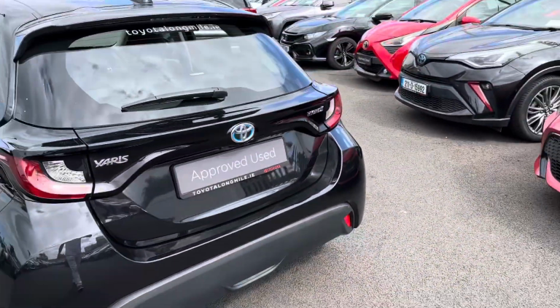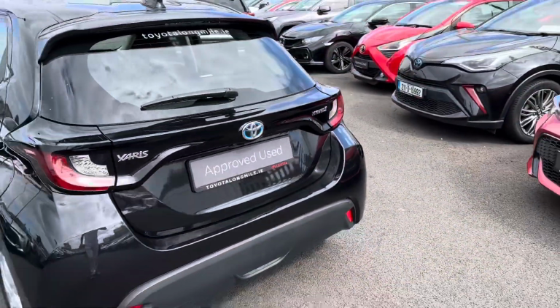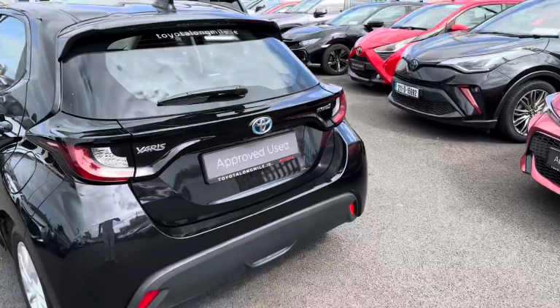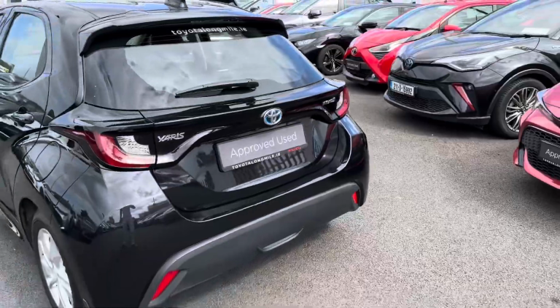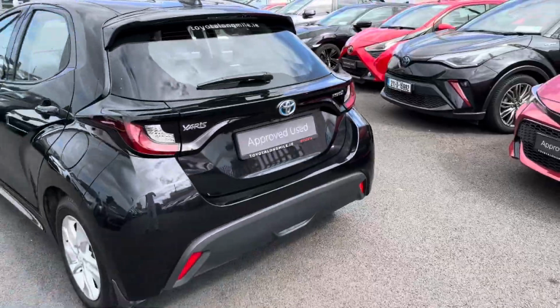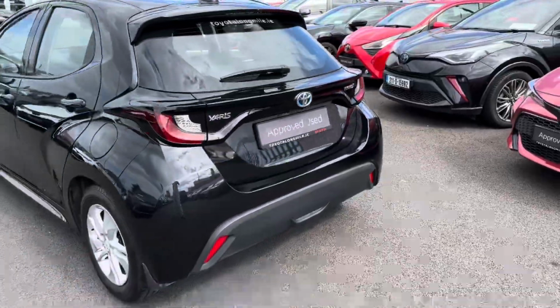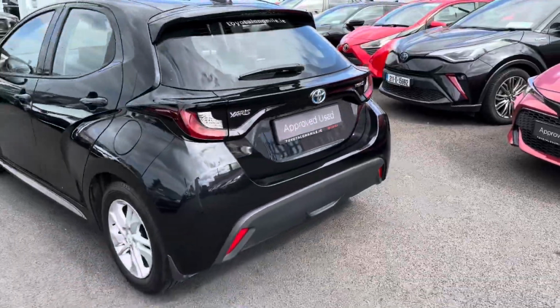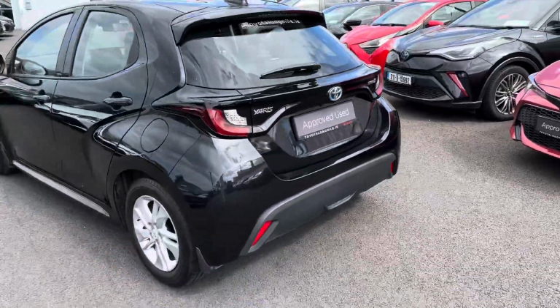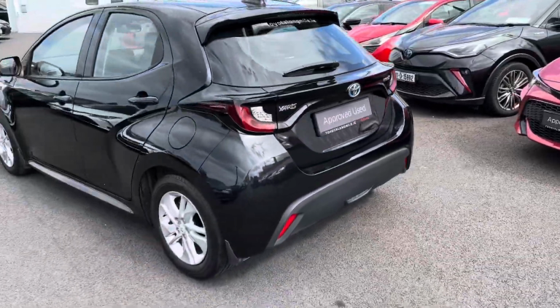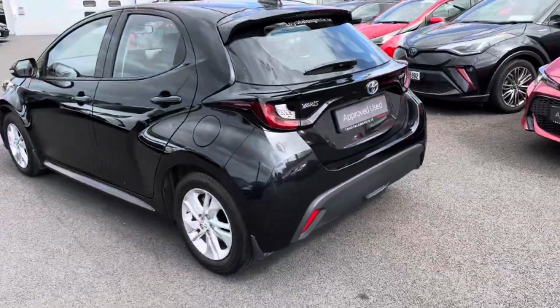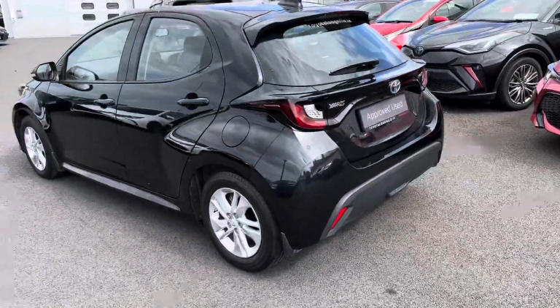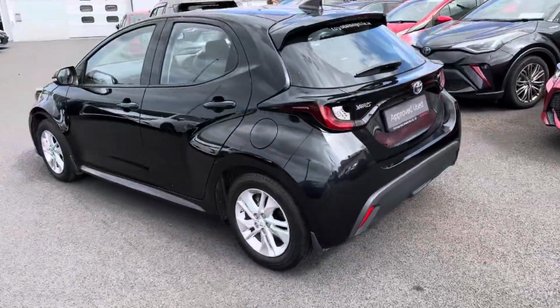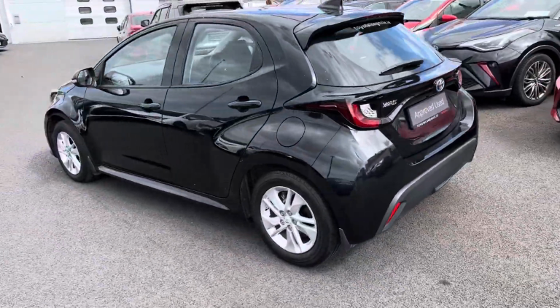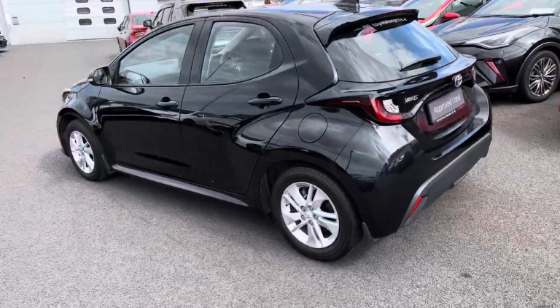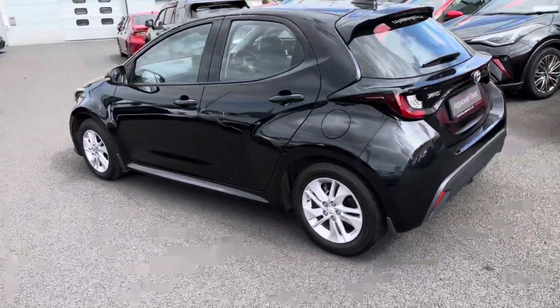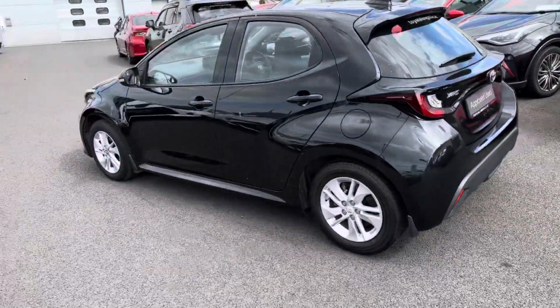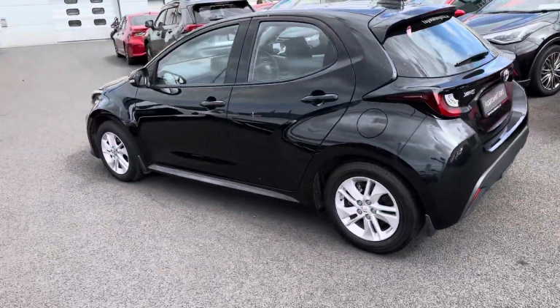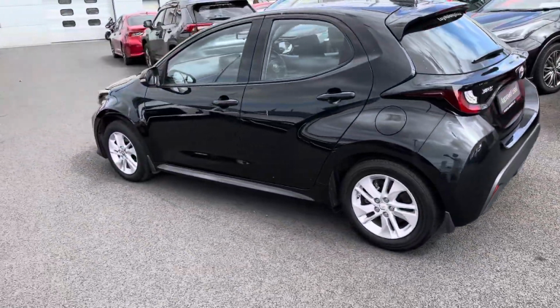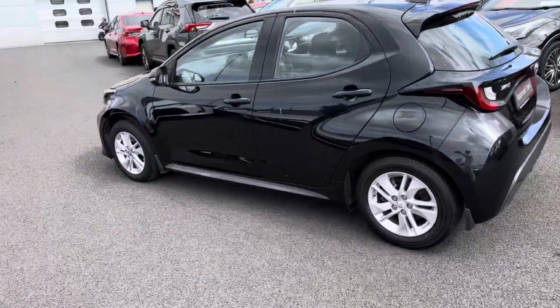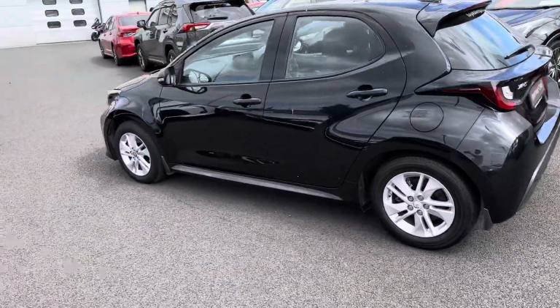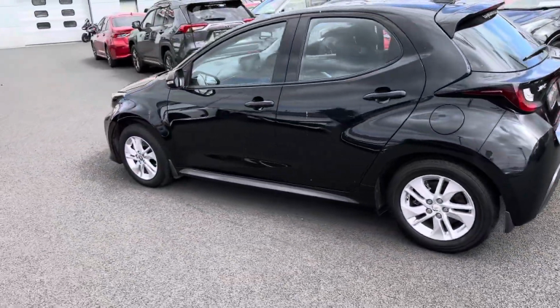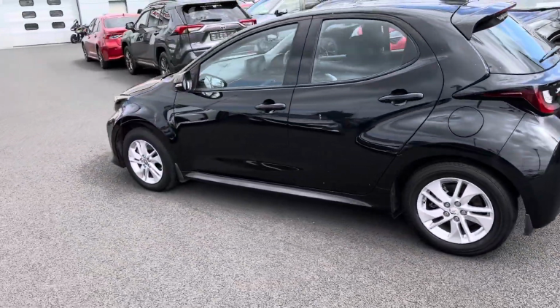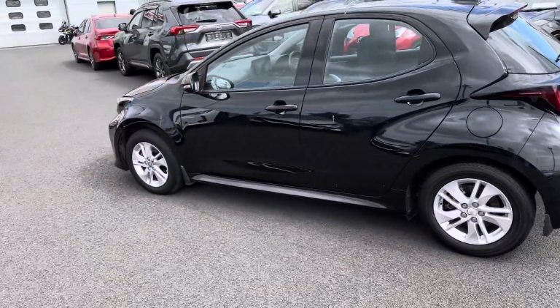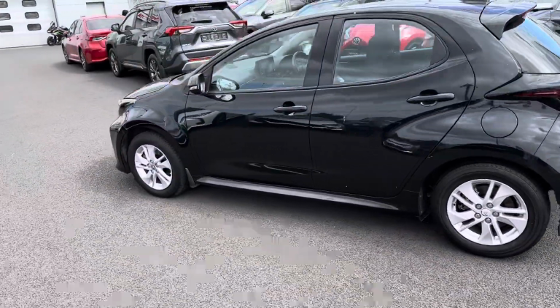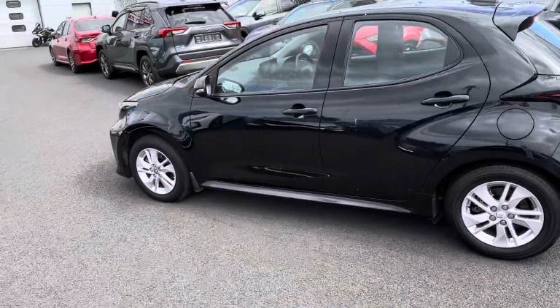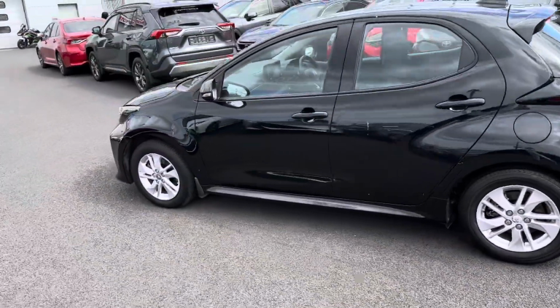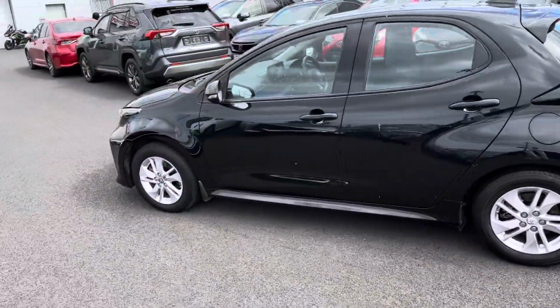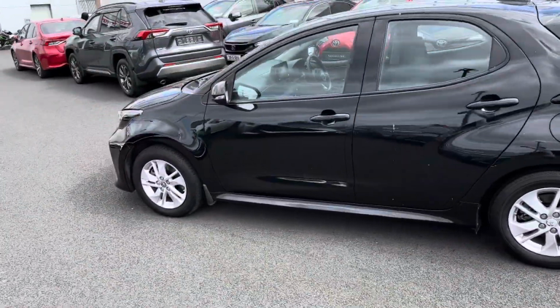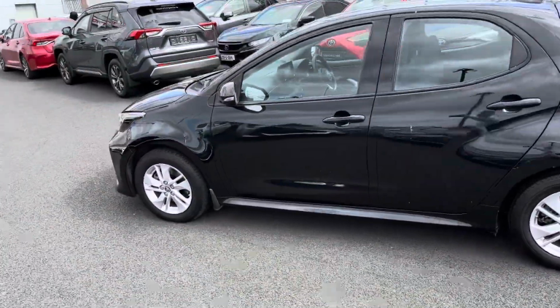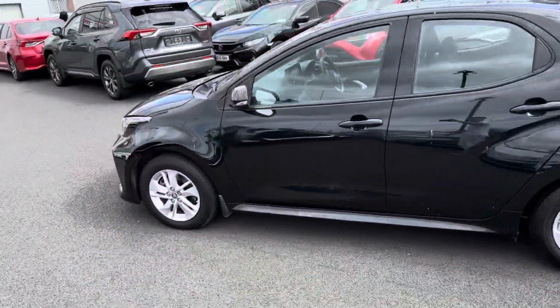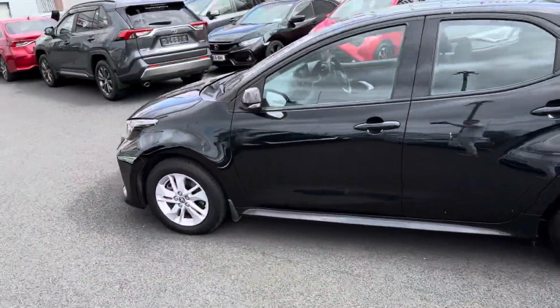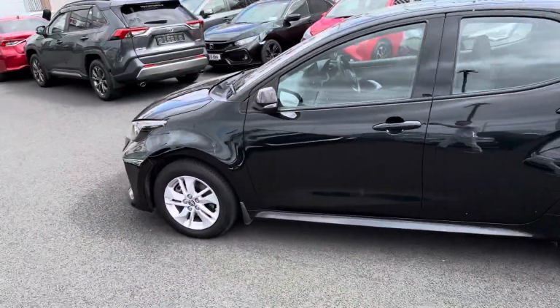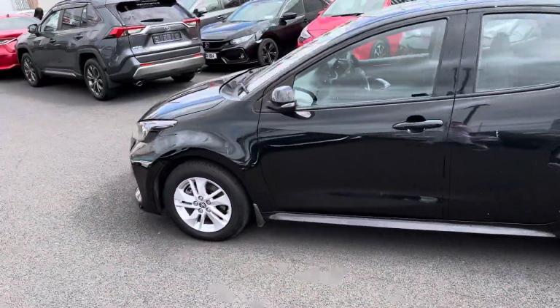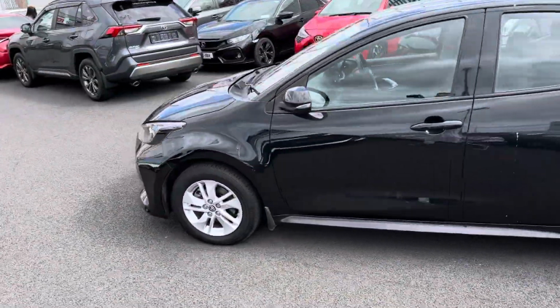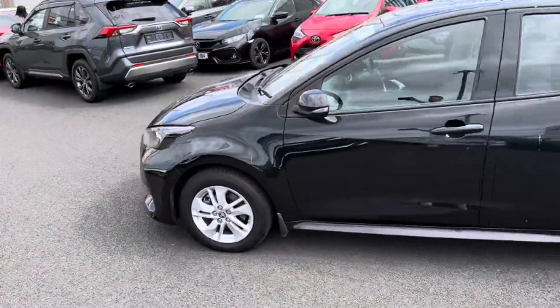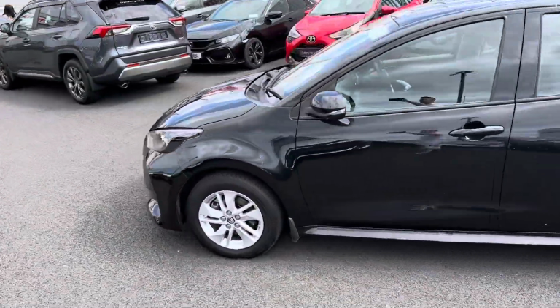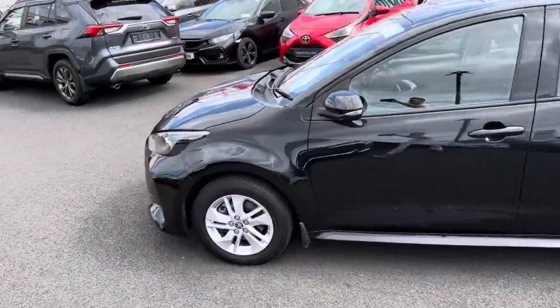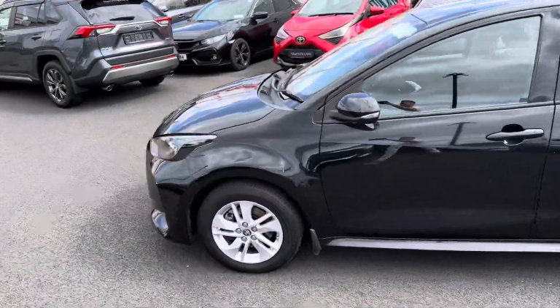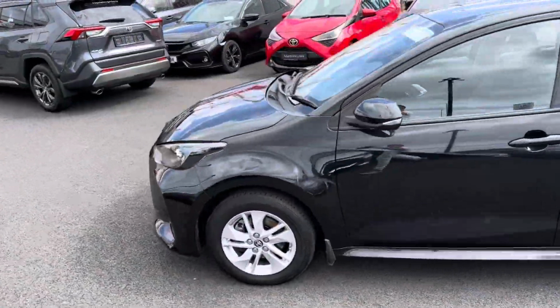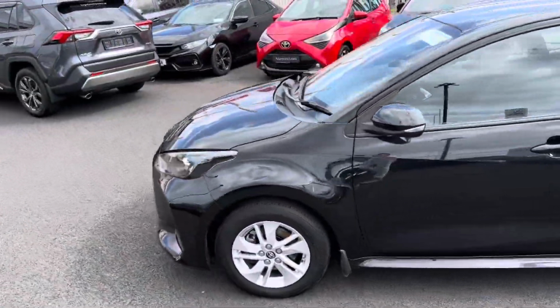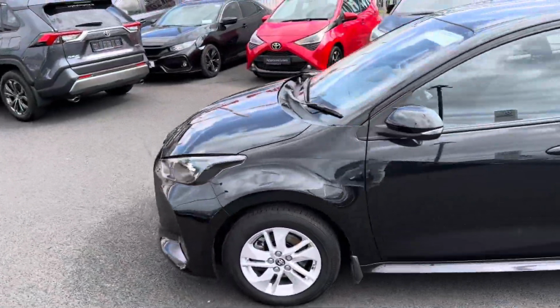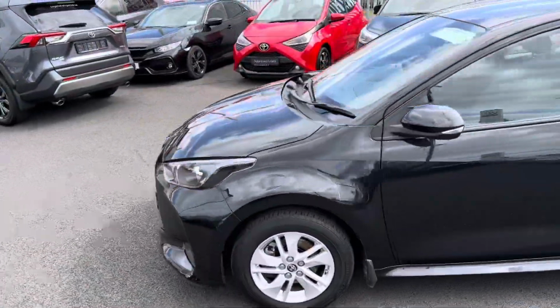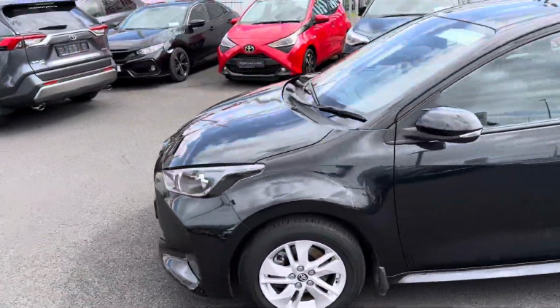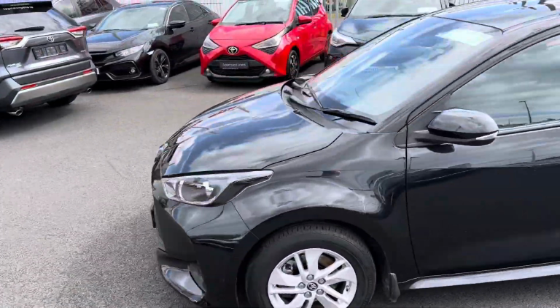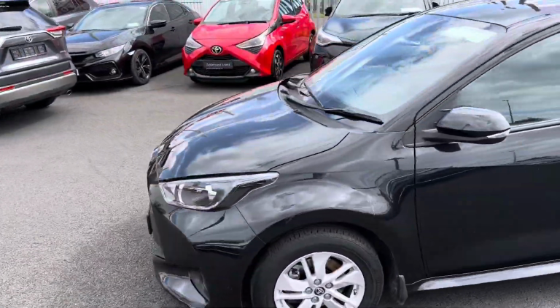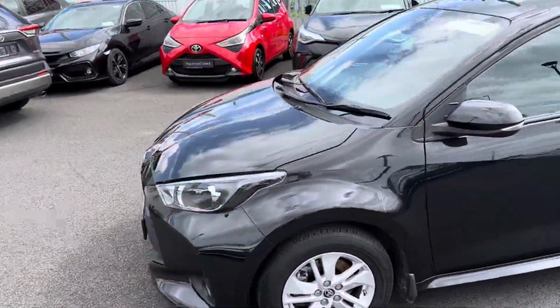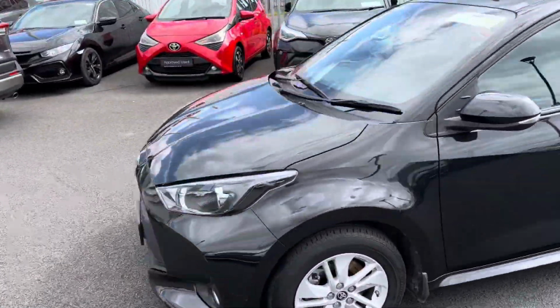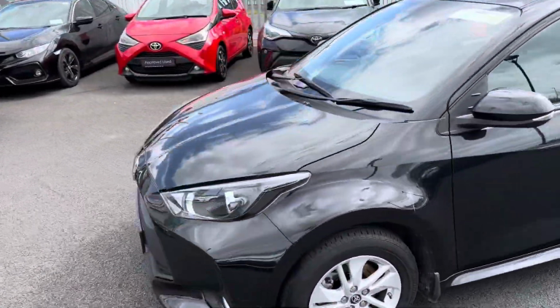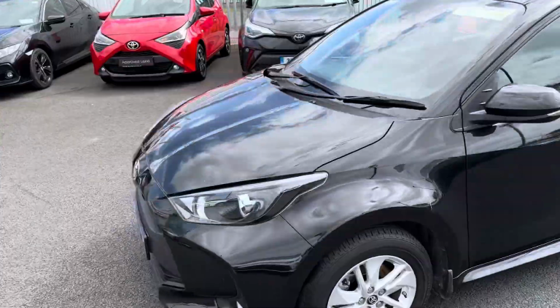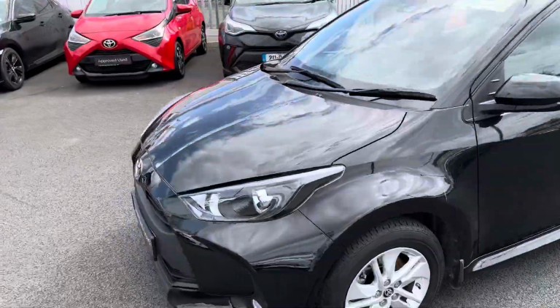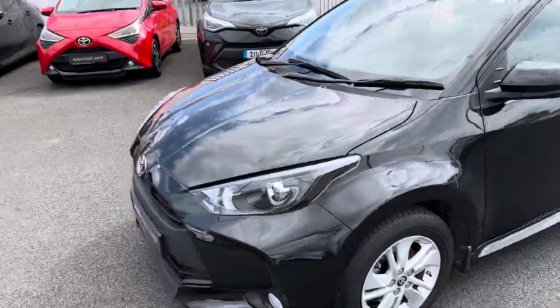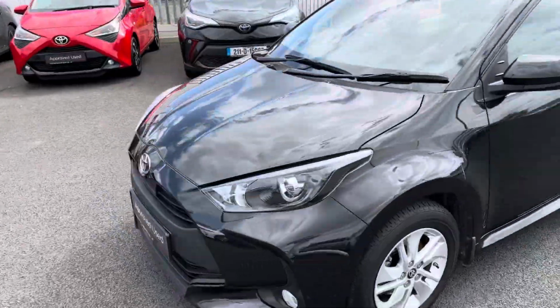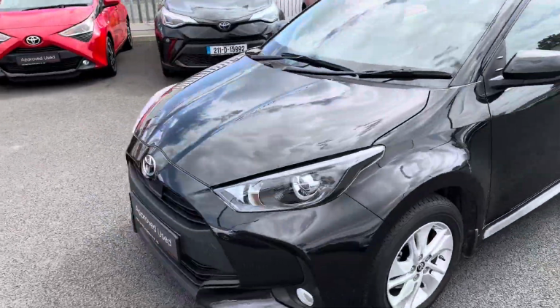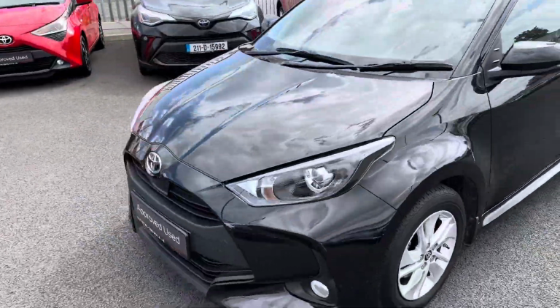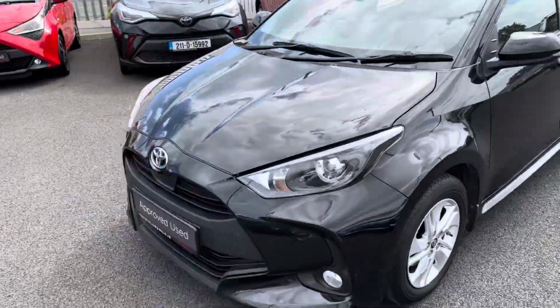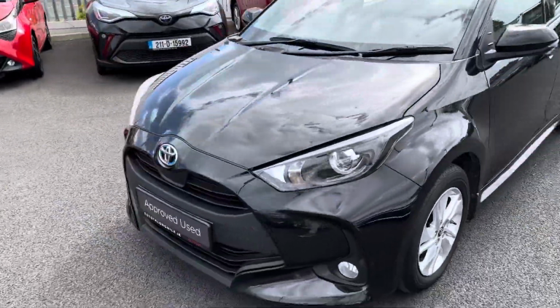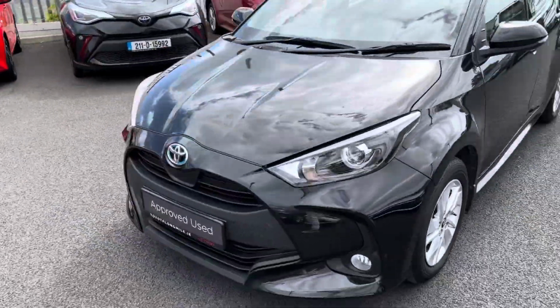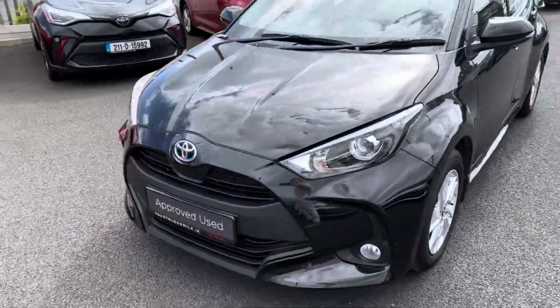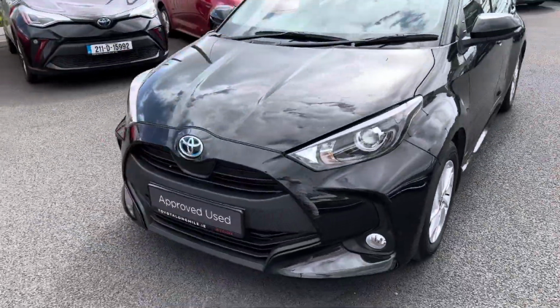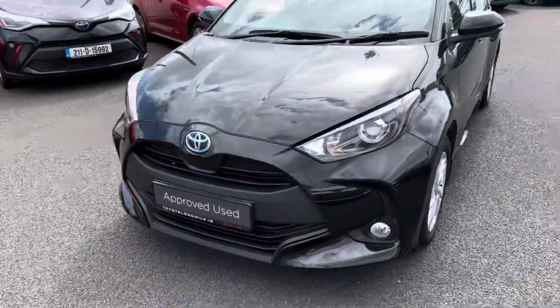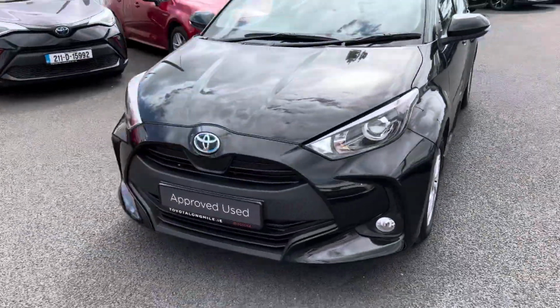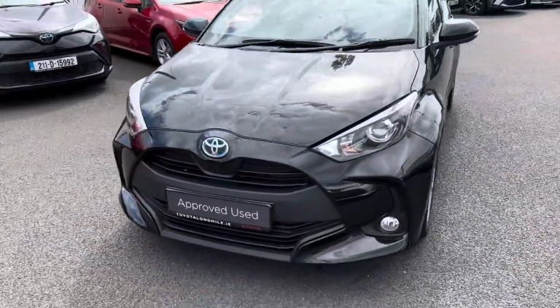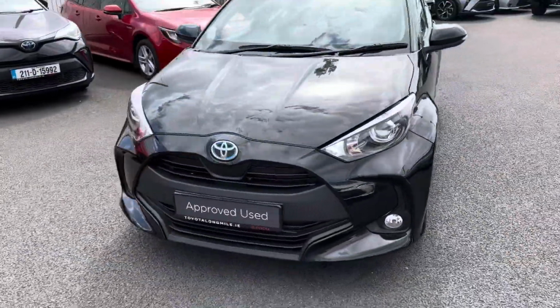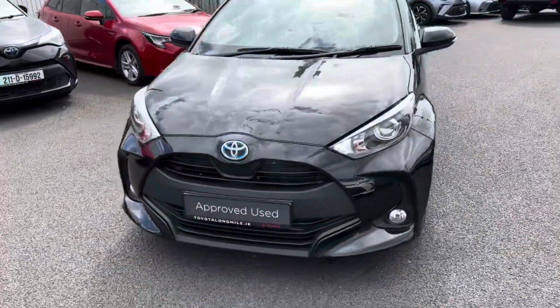This 2021 Yaris Hybrid will come with manufacturer's warranty and roadside assistance, and is now available to view at Tio Longwell.